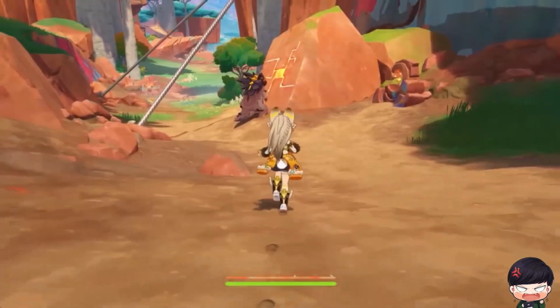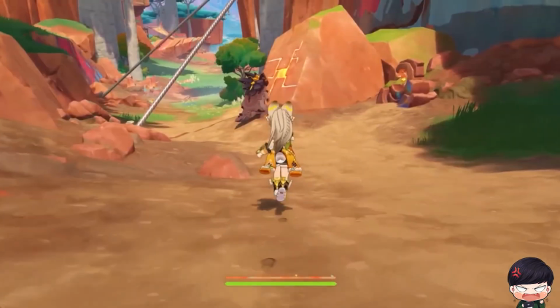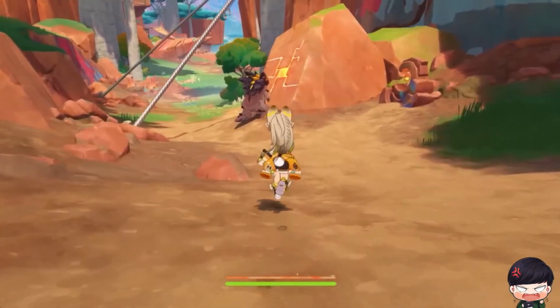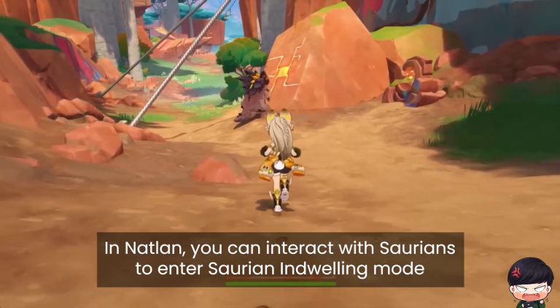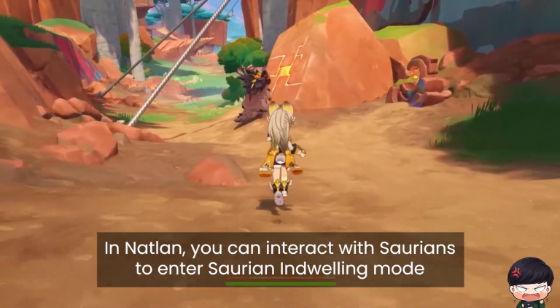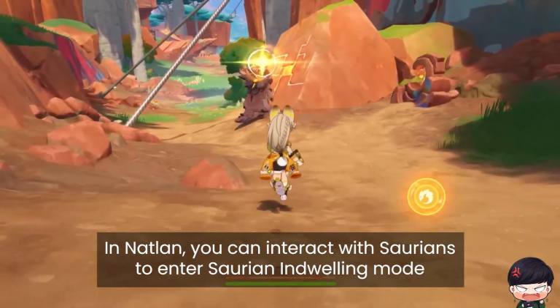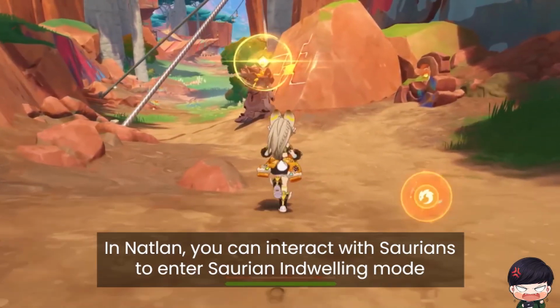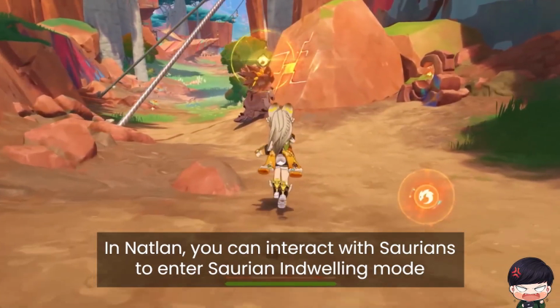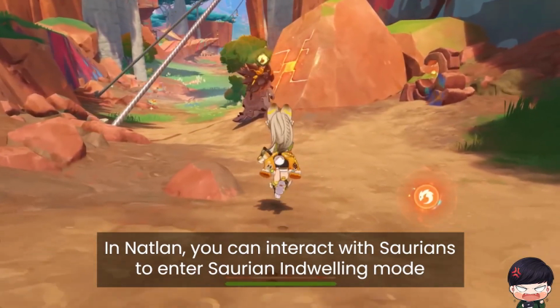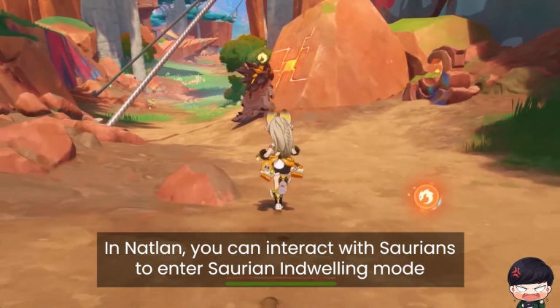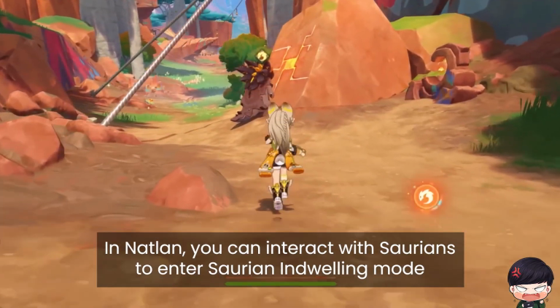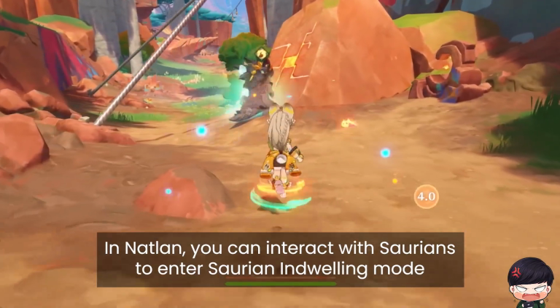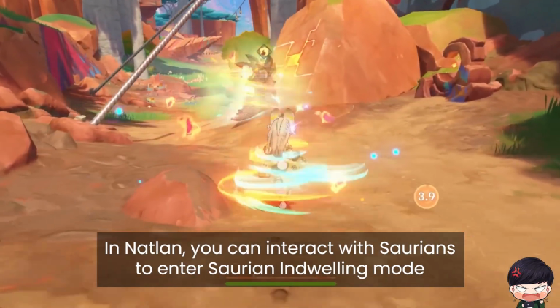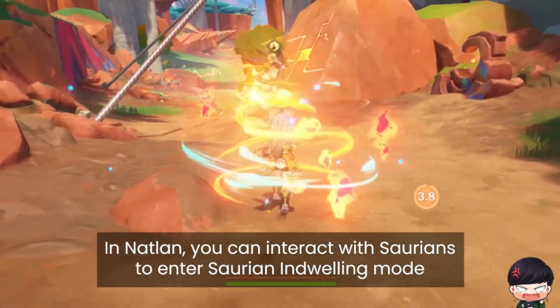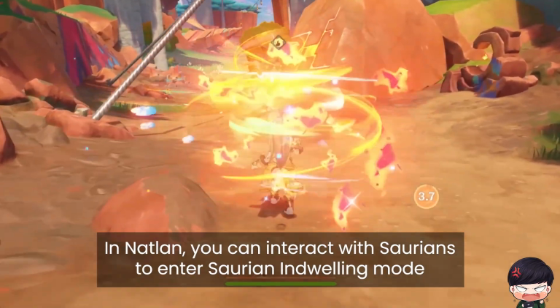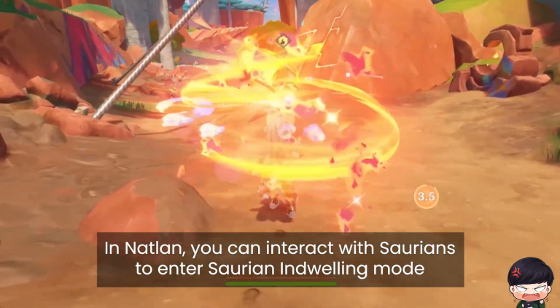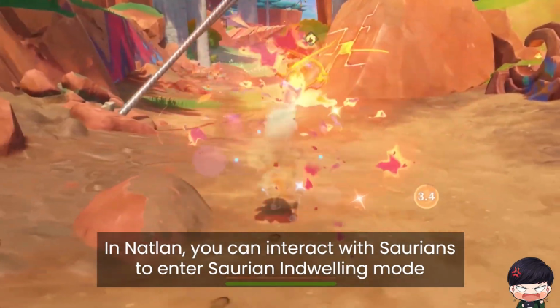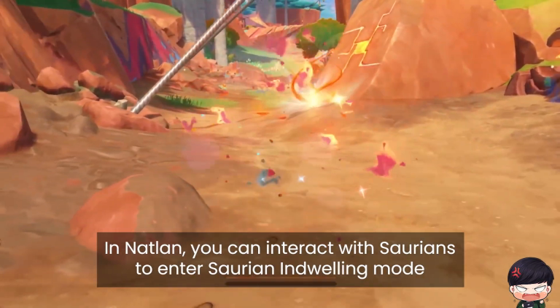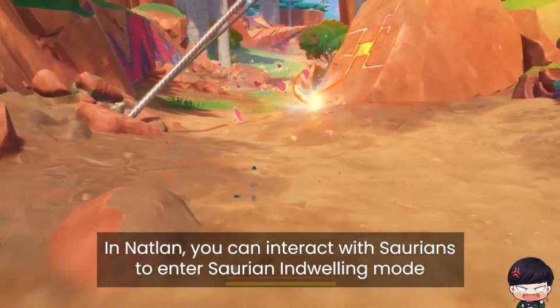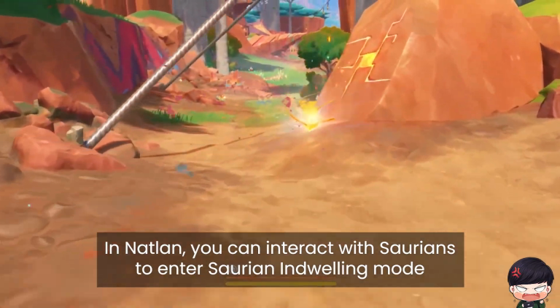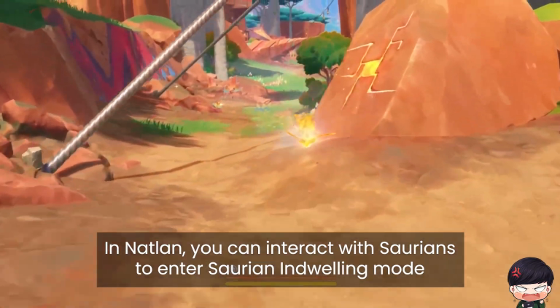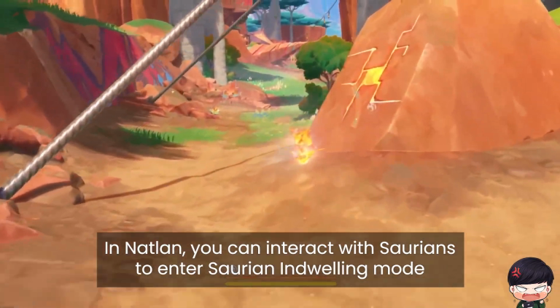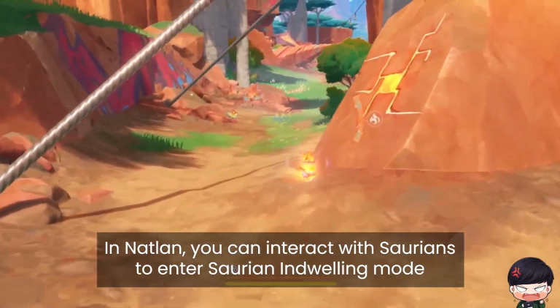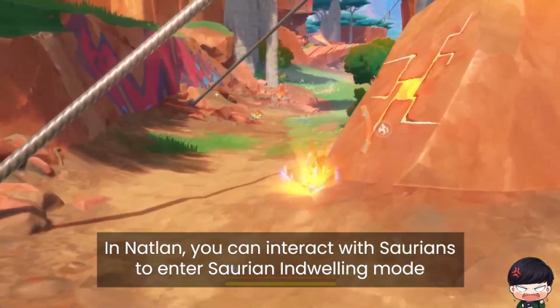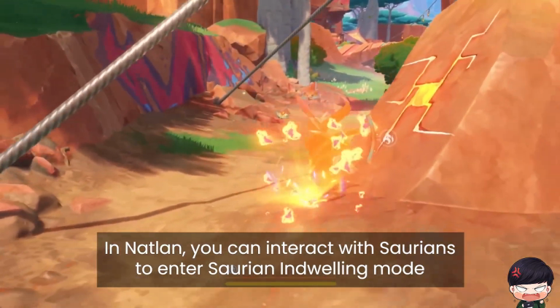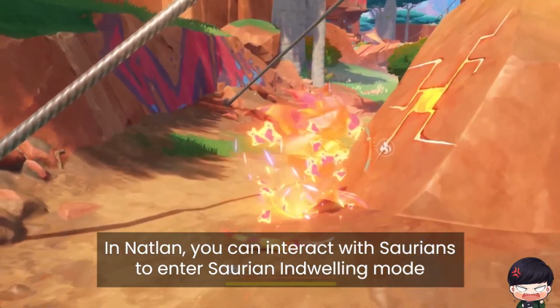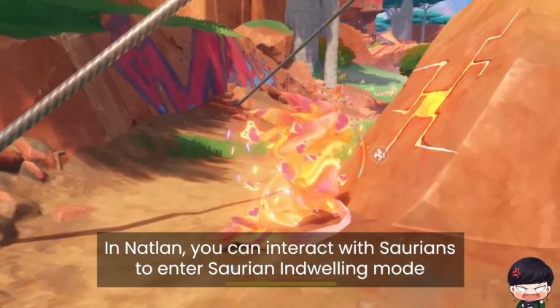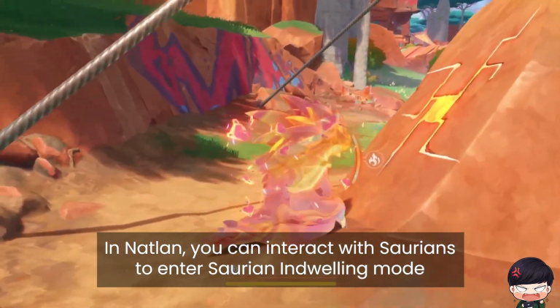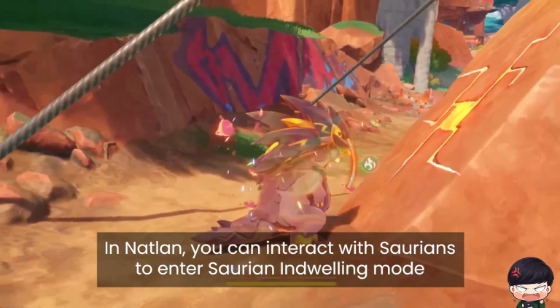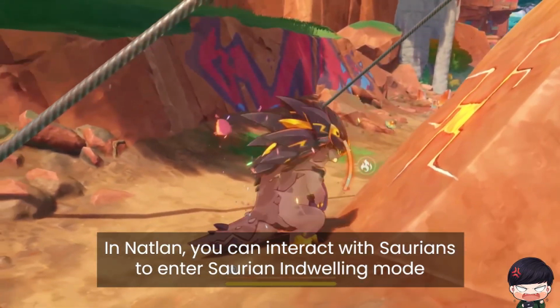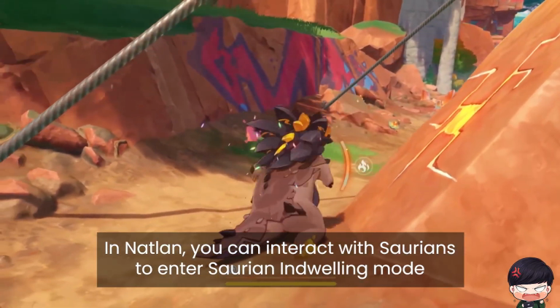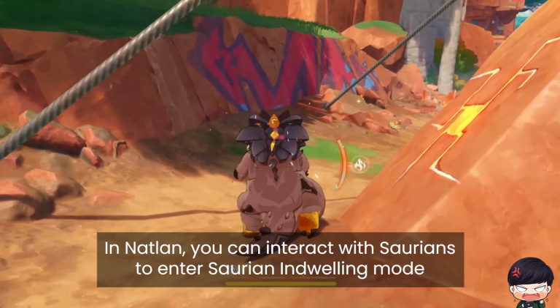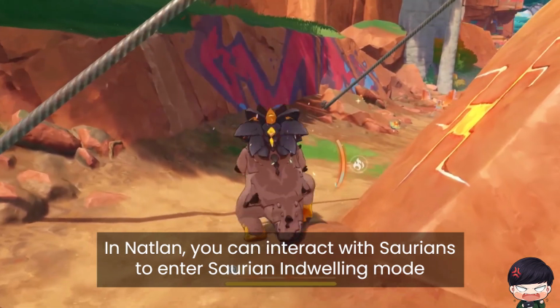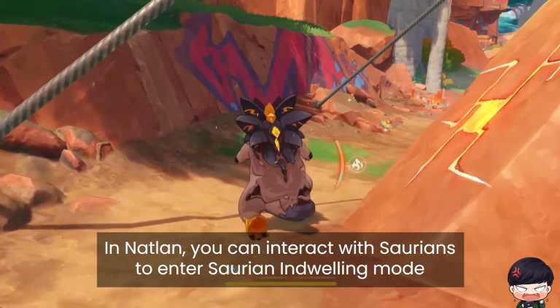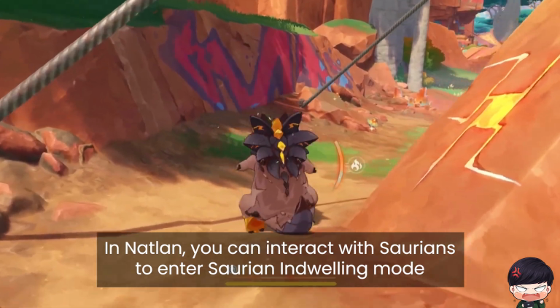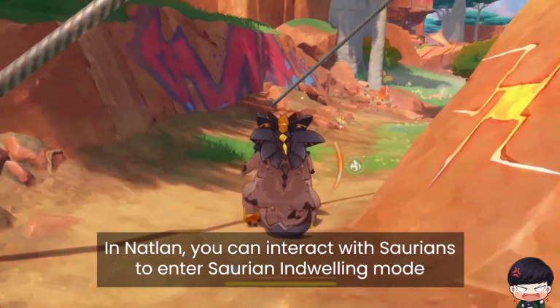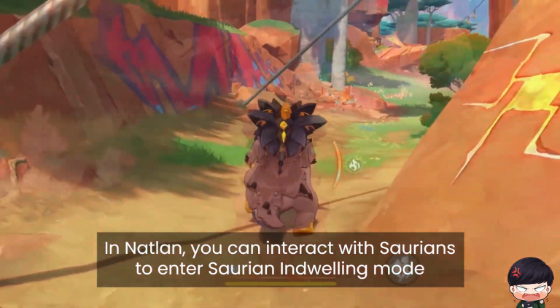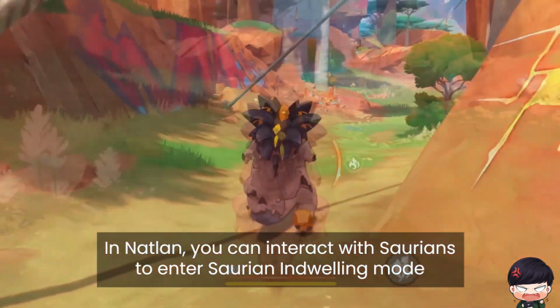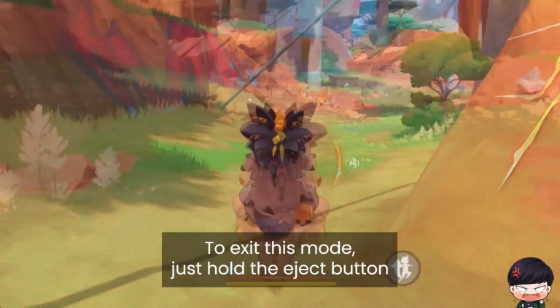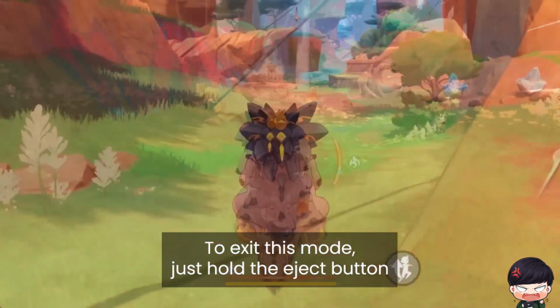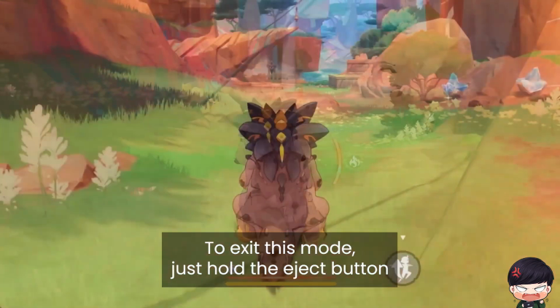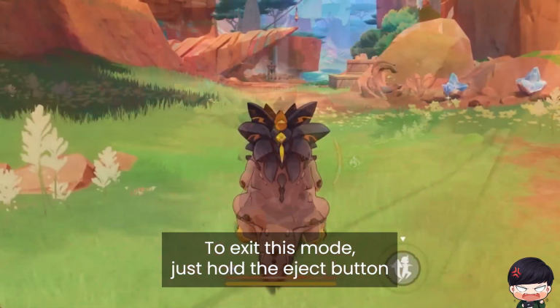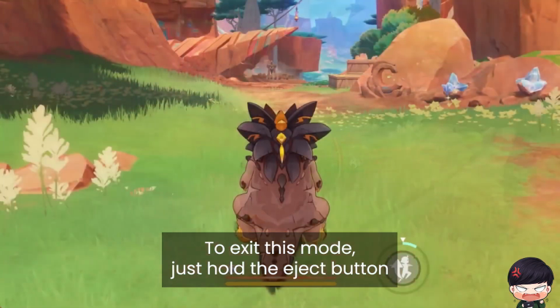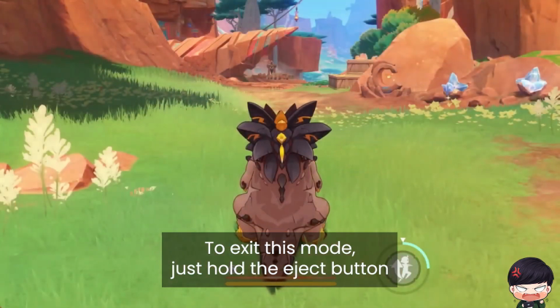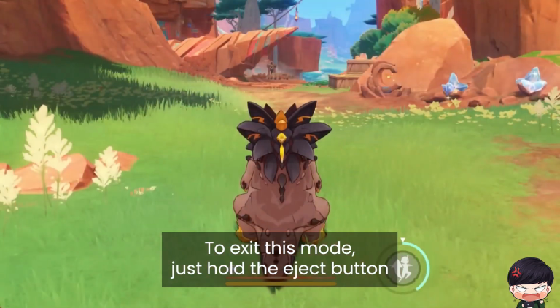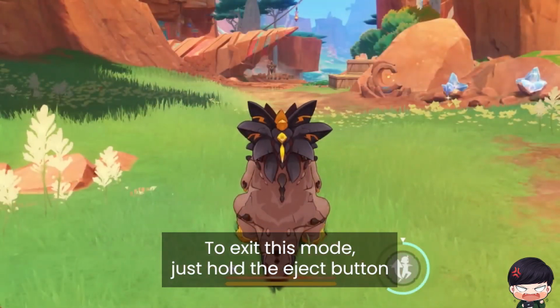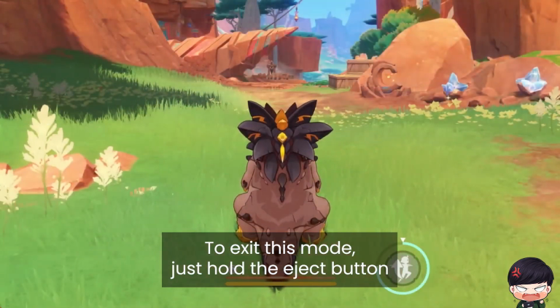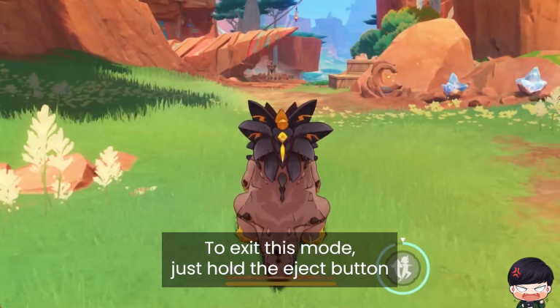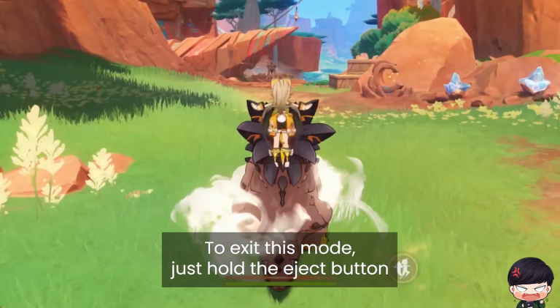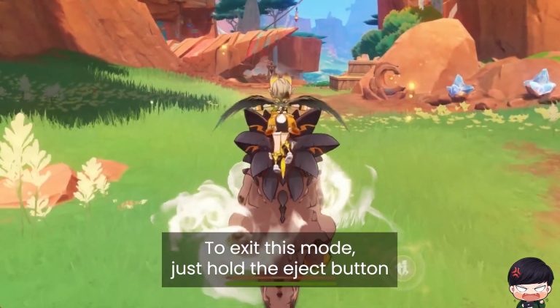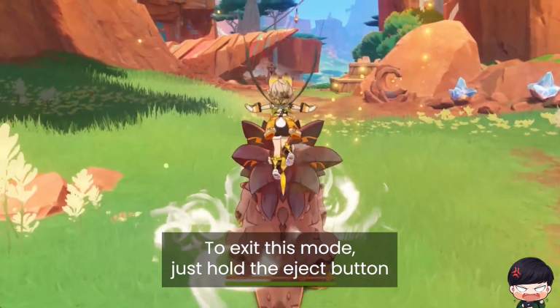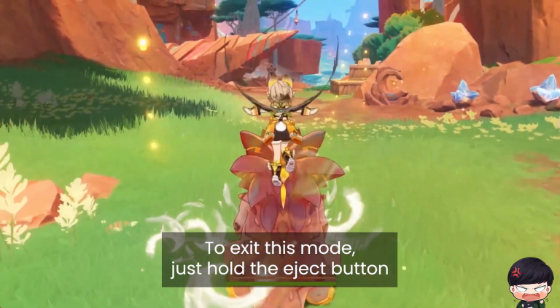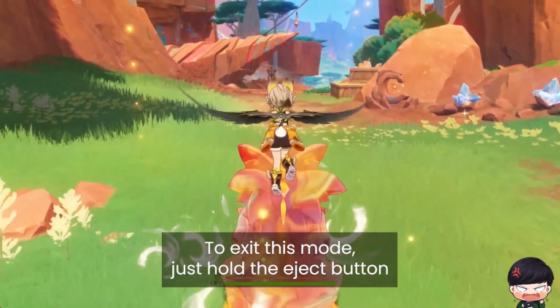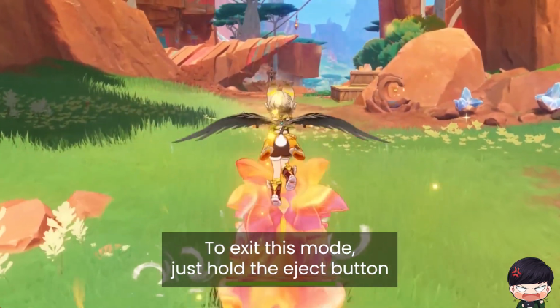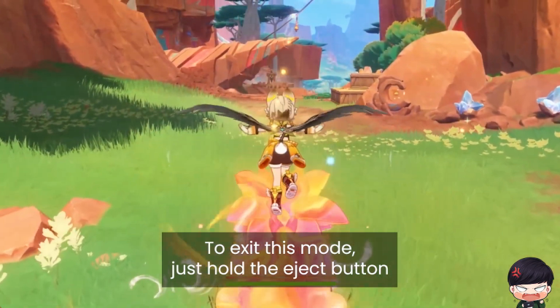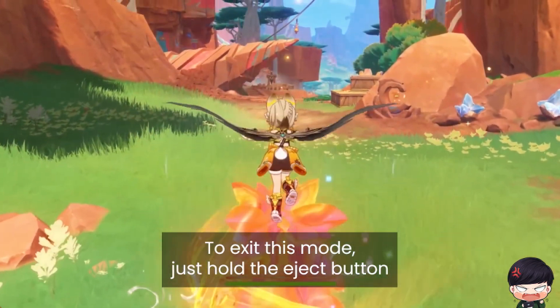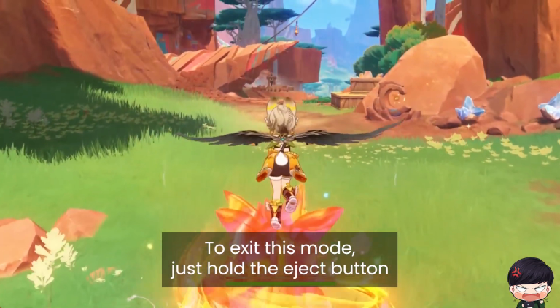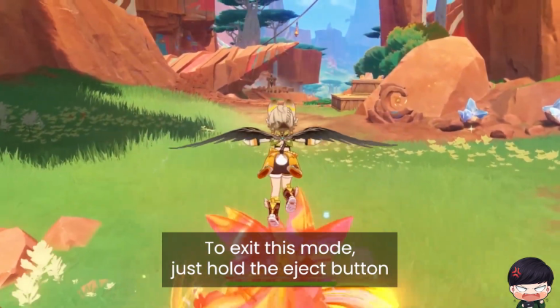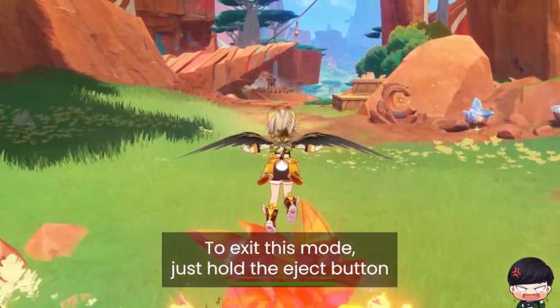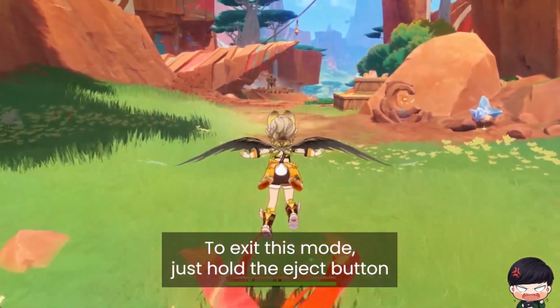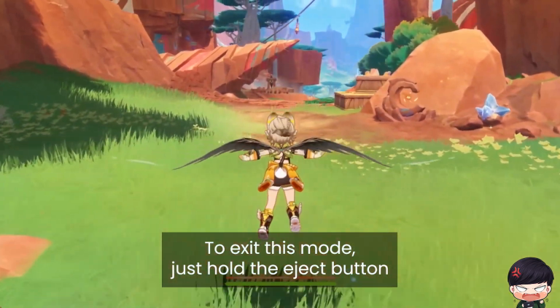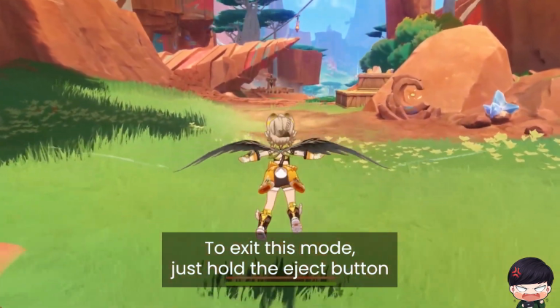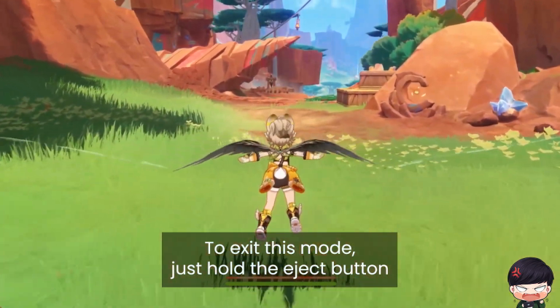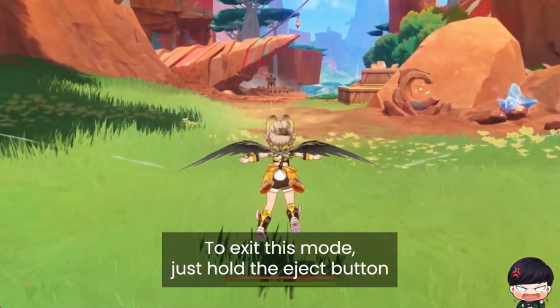In Natlon, you can interact with Saurians to enter Saurian Dwelling mode. To exit this mode, just hold the Eject button.